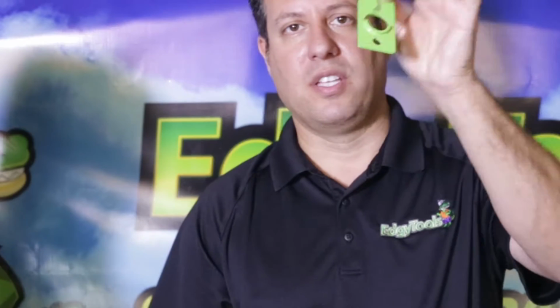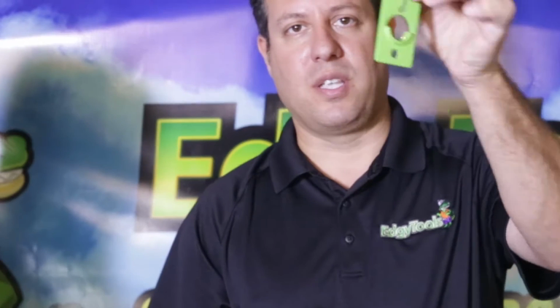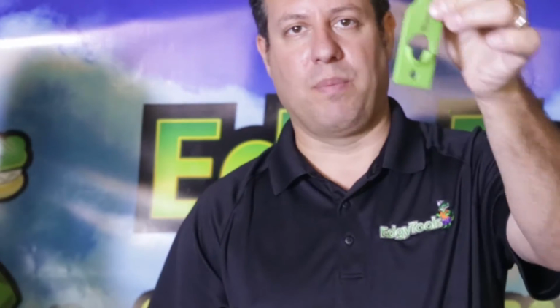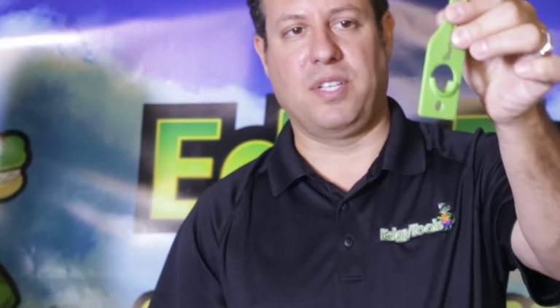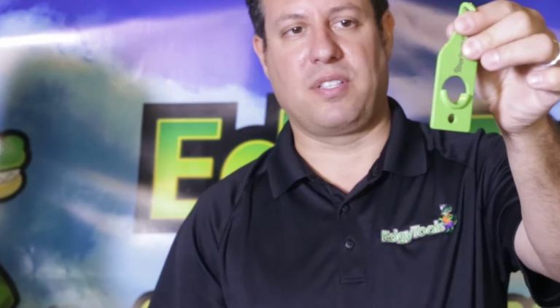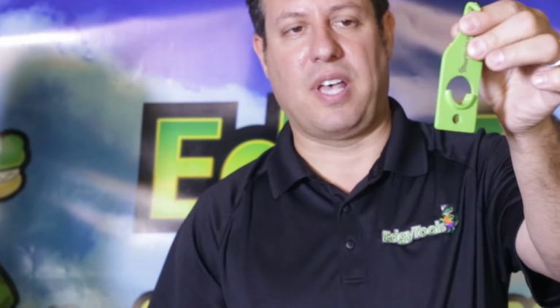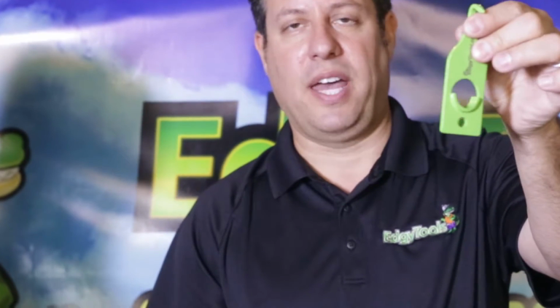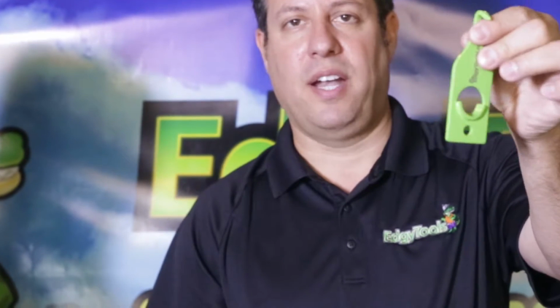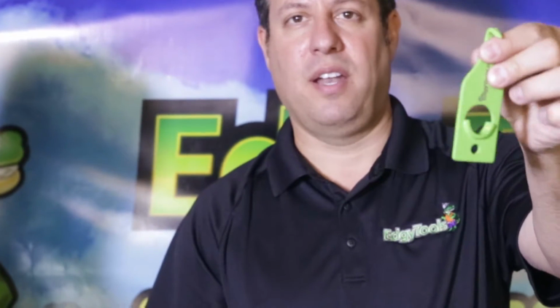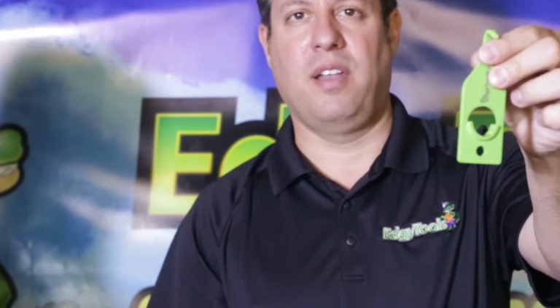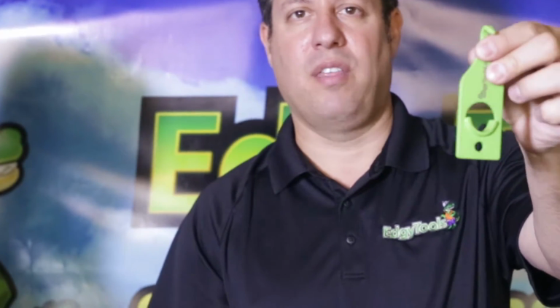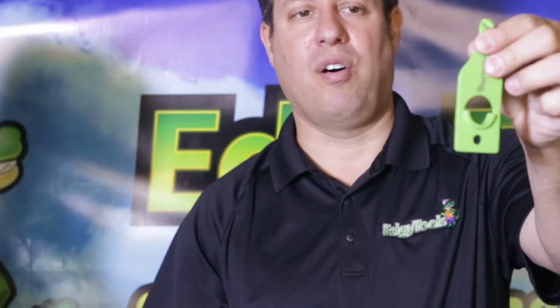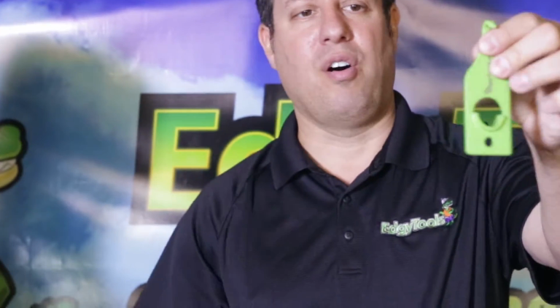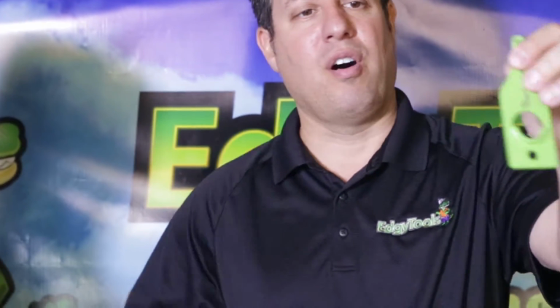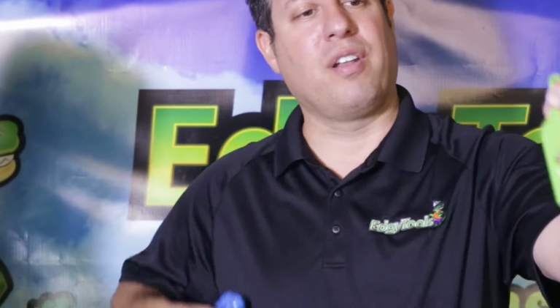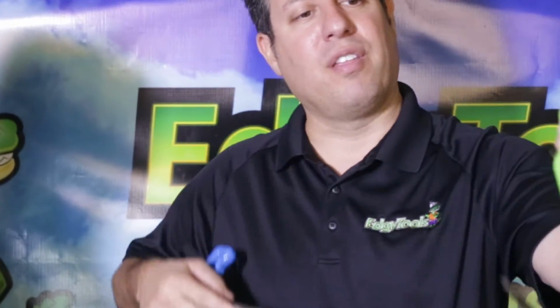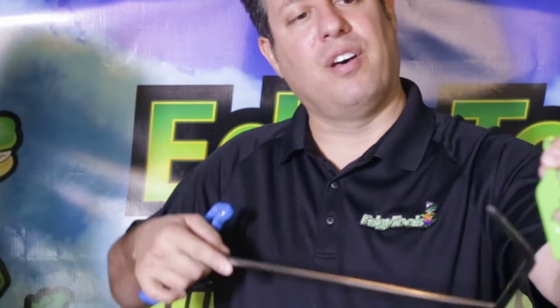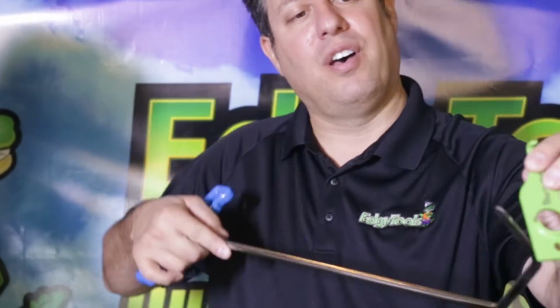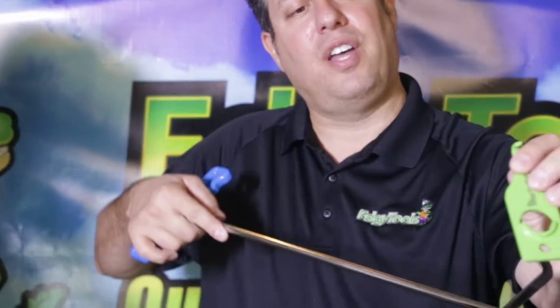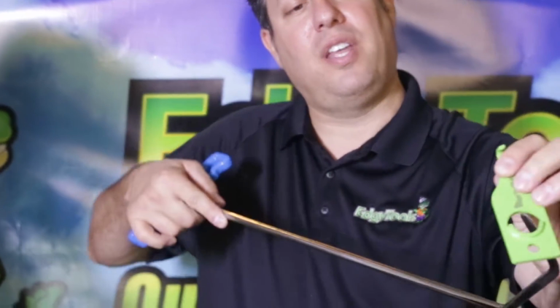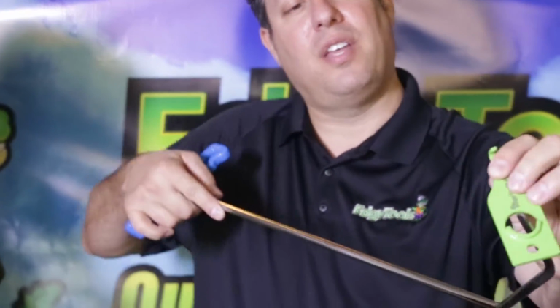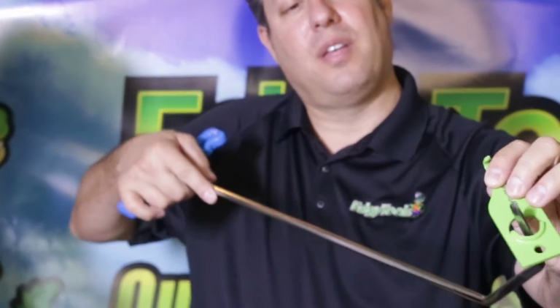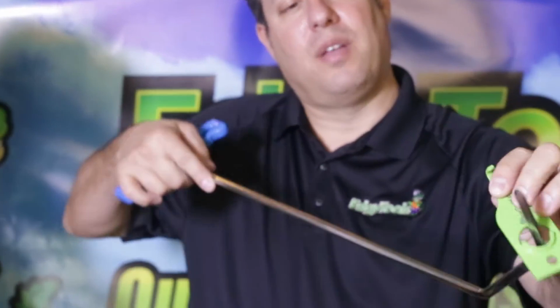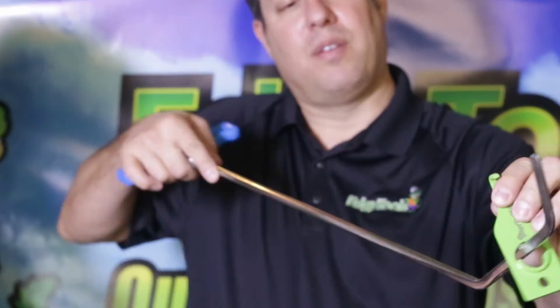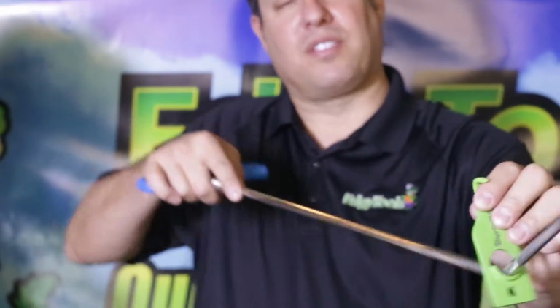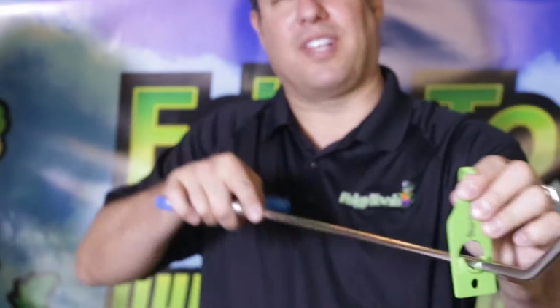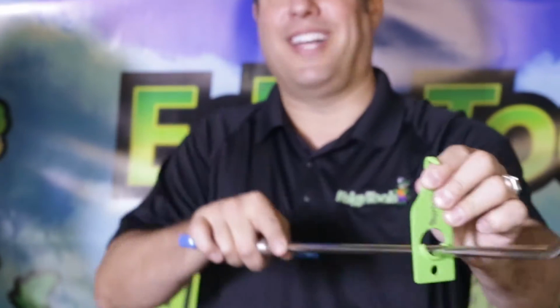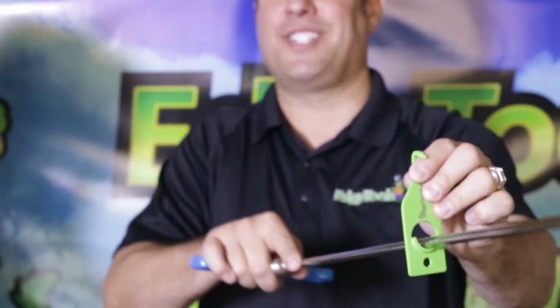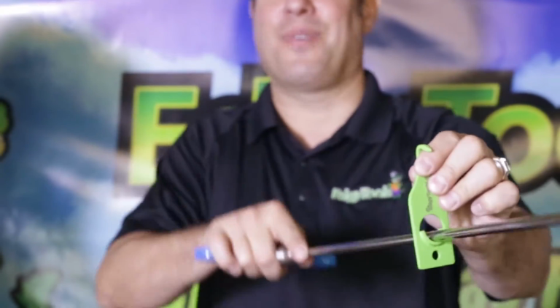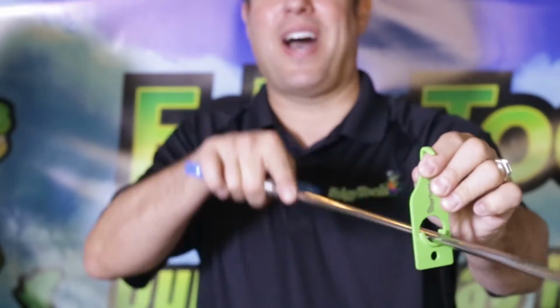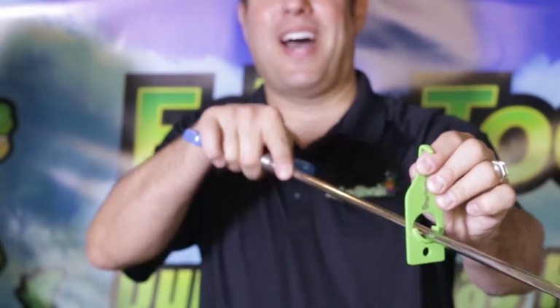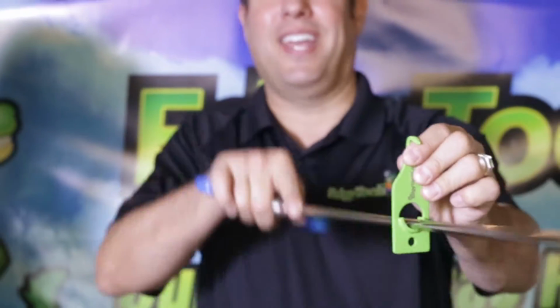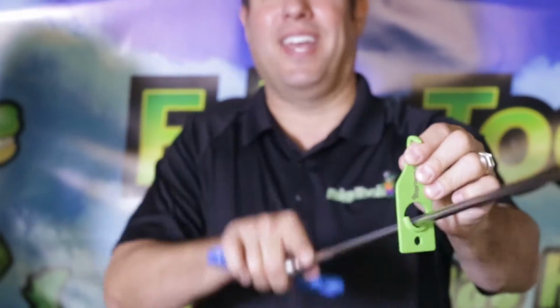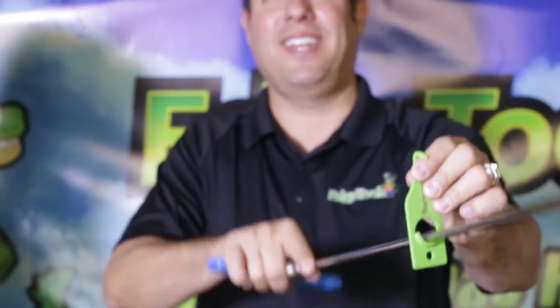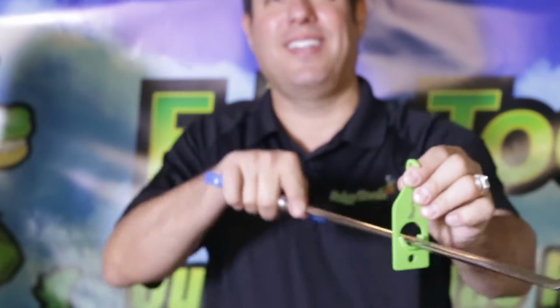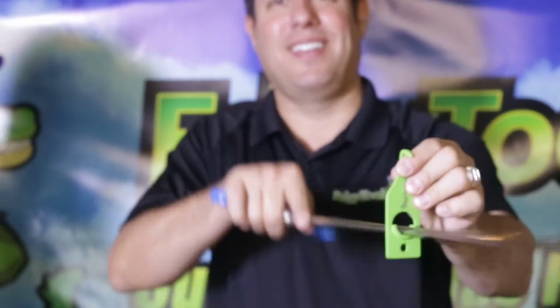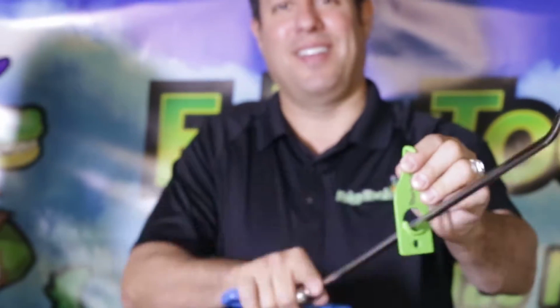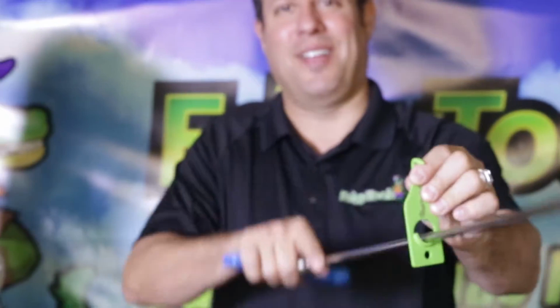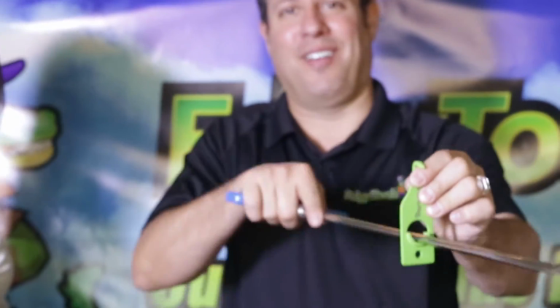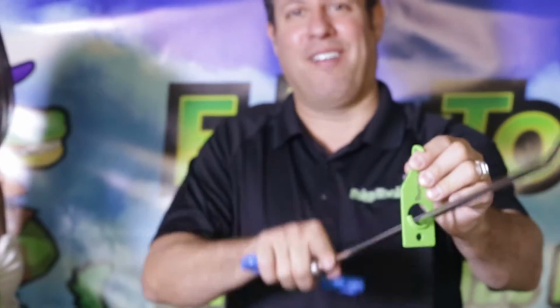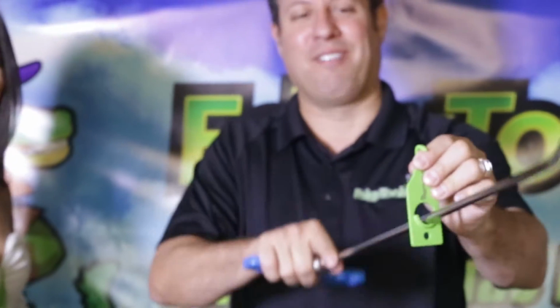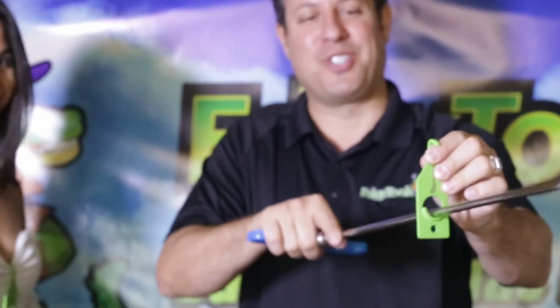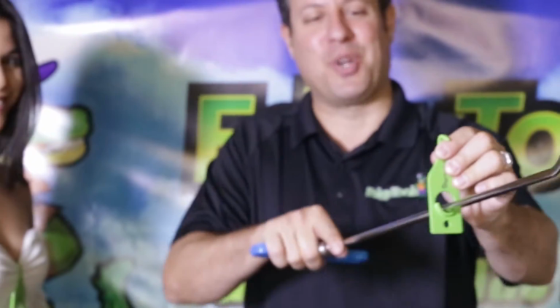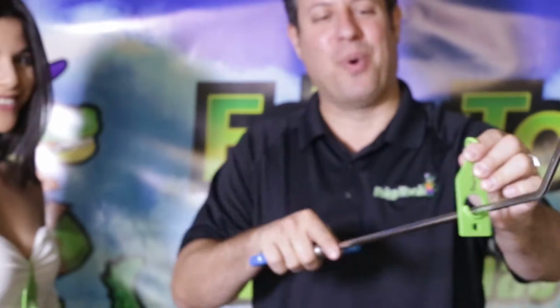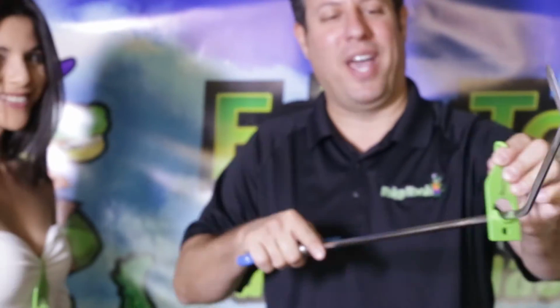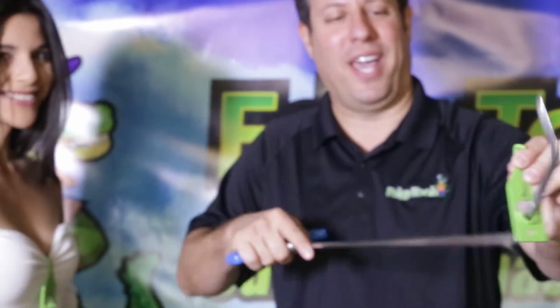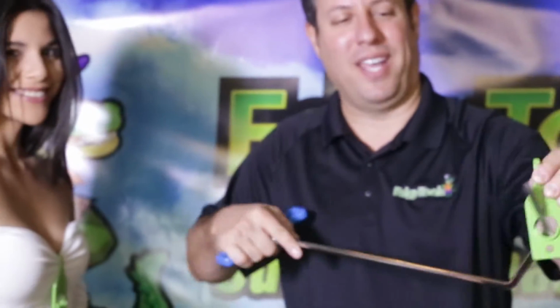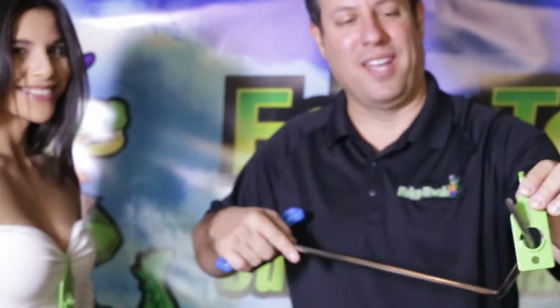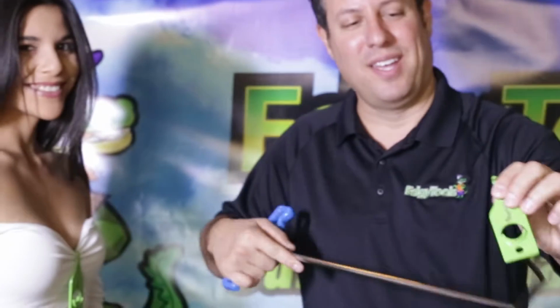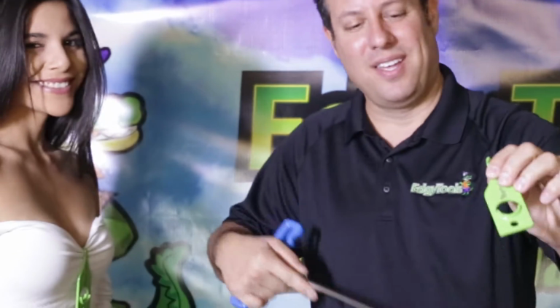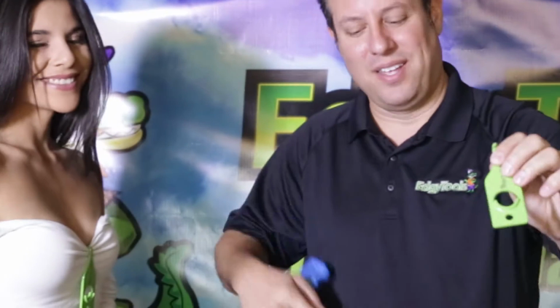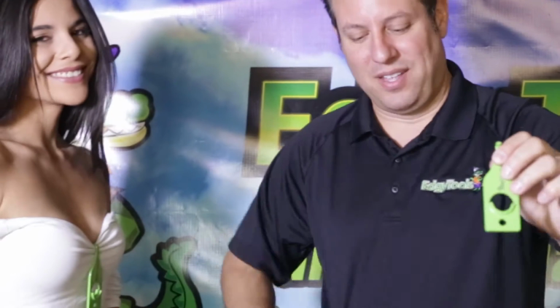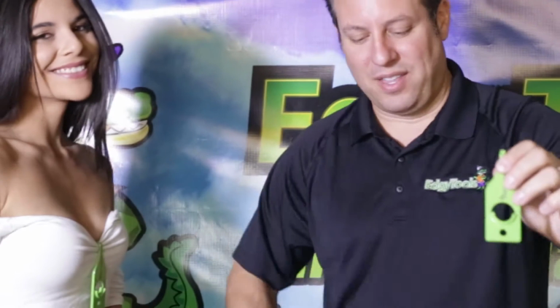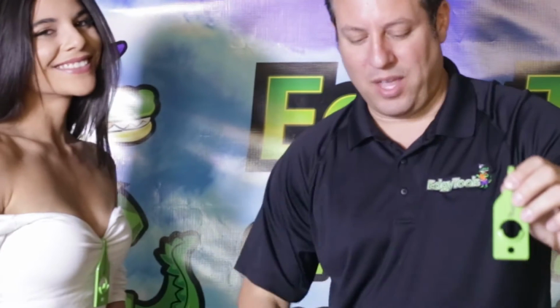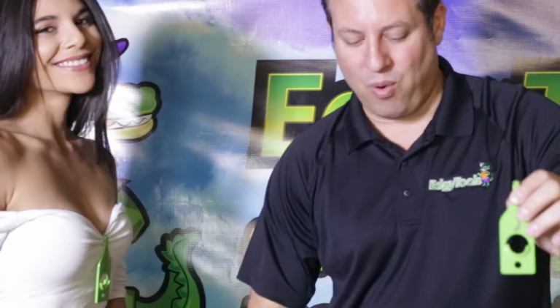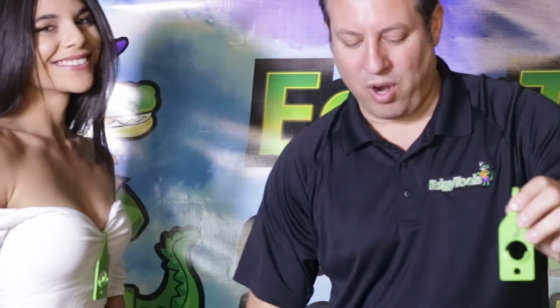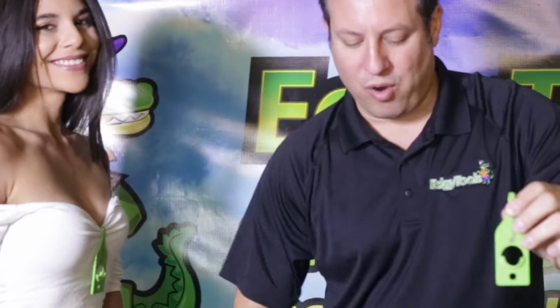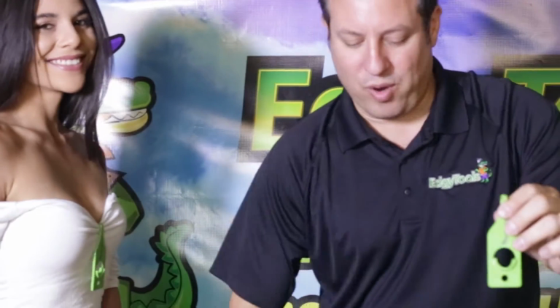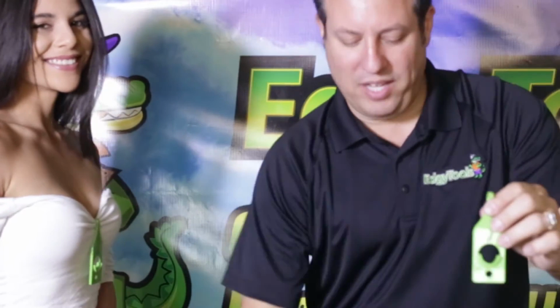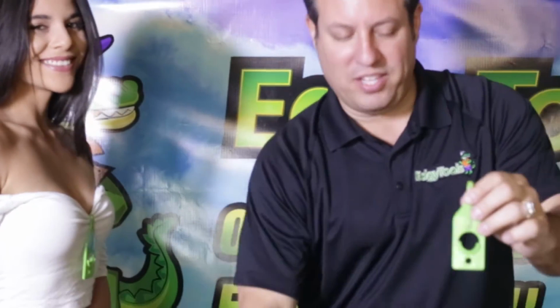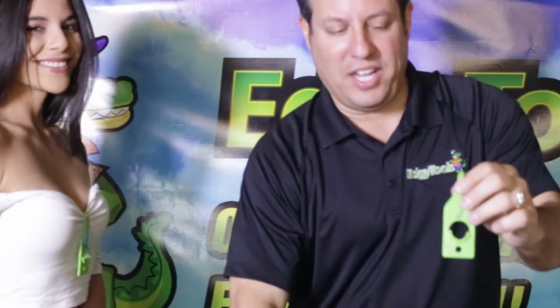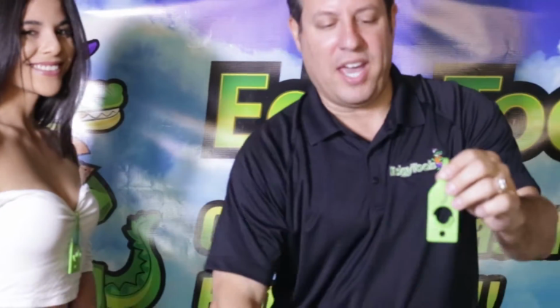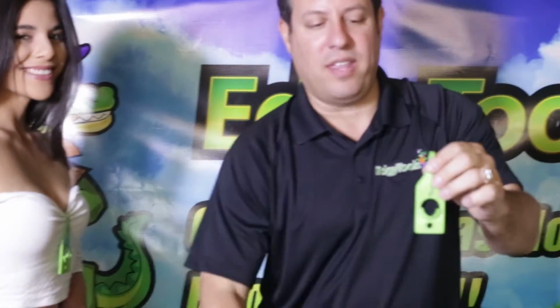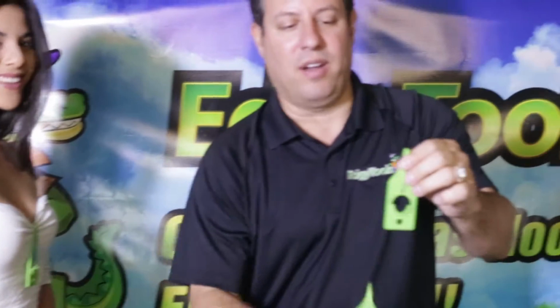Simply slide it into the hole under the hood, slide your rod in, and leverage away. They work great together.